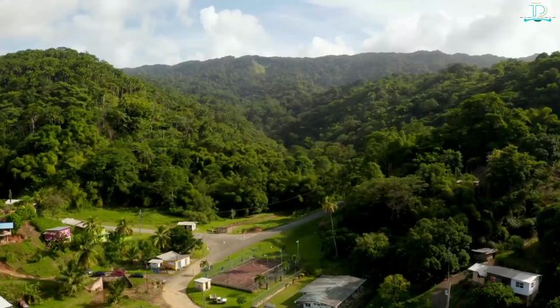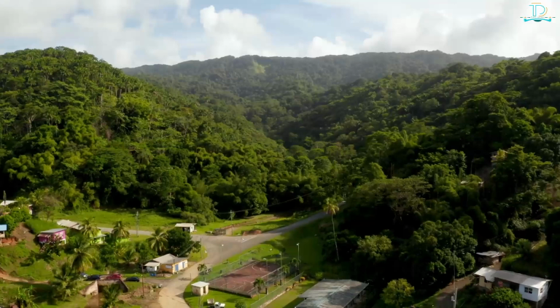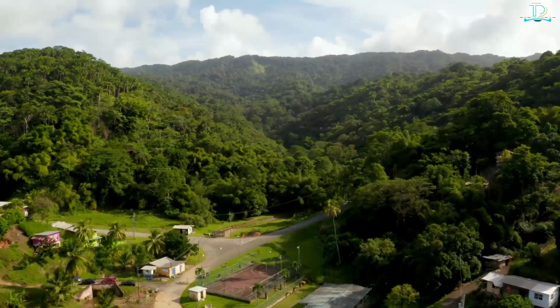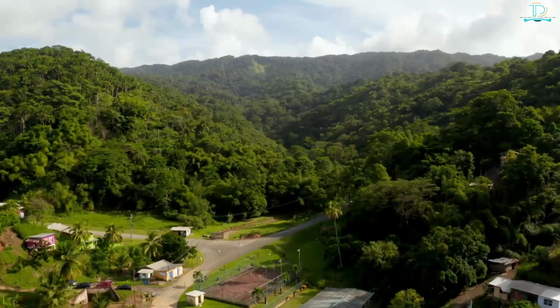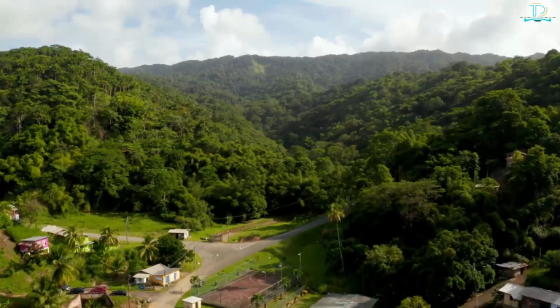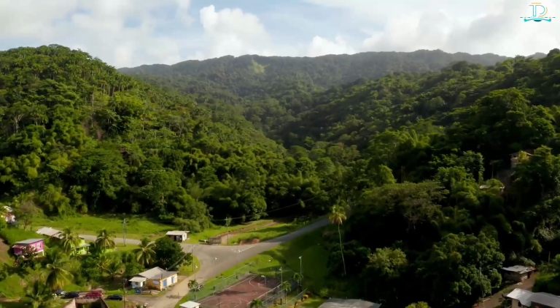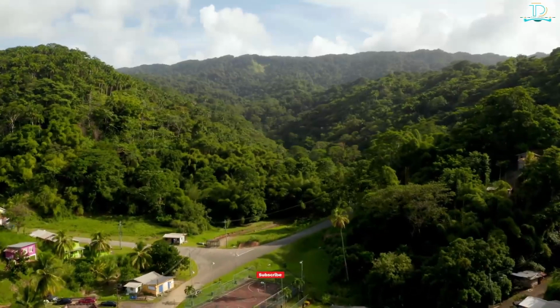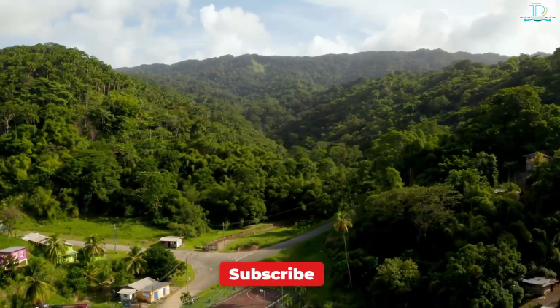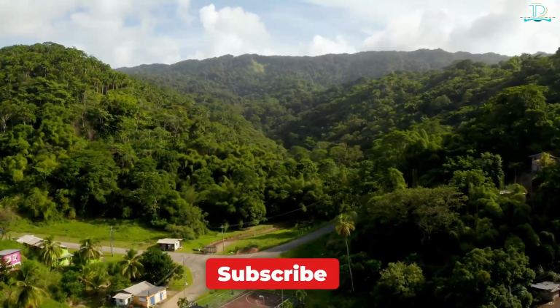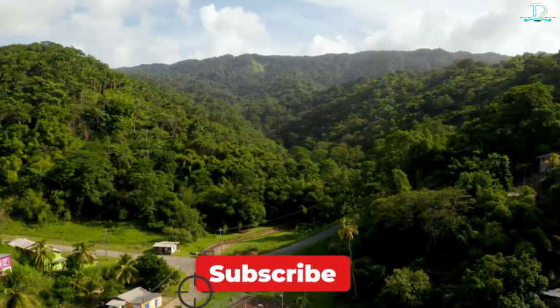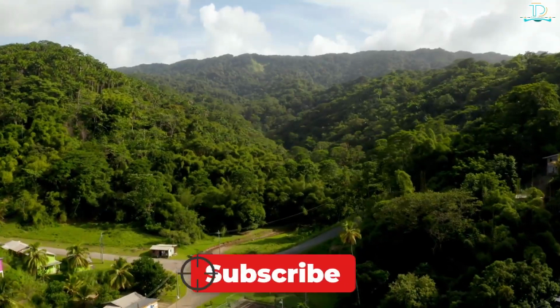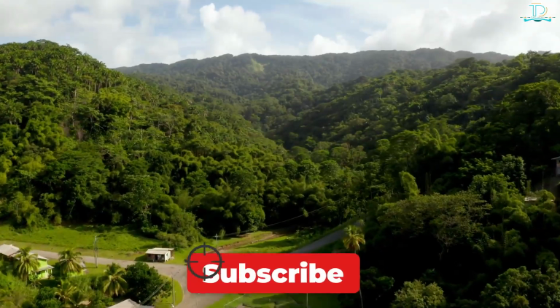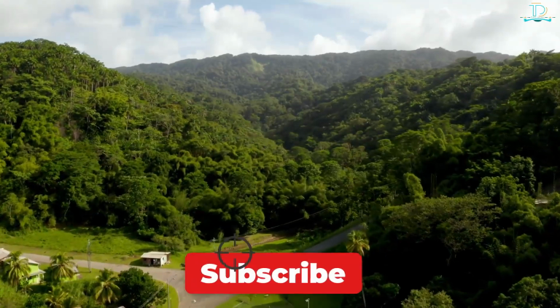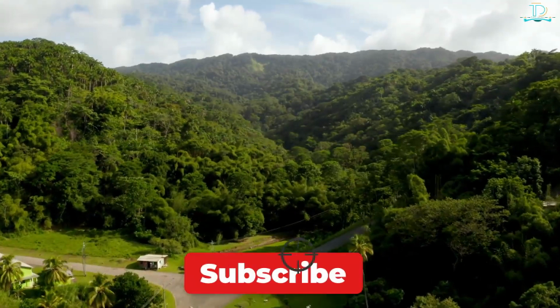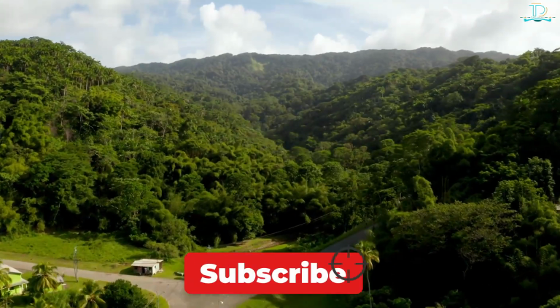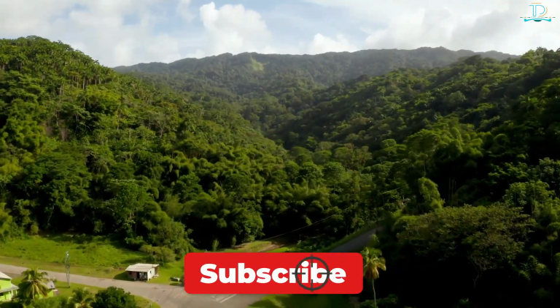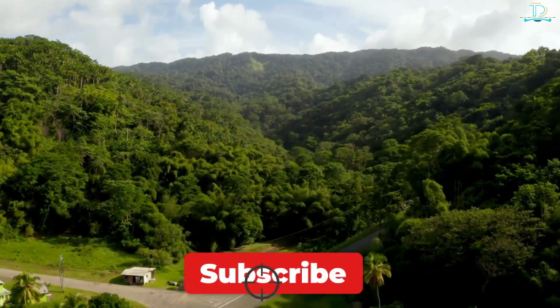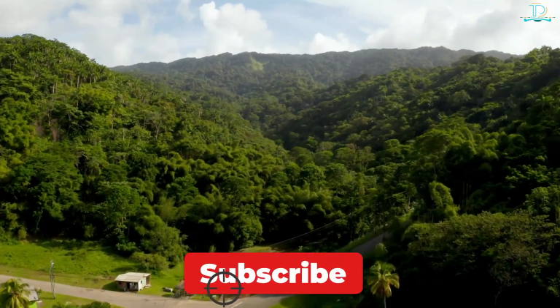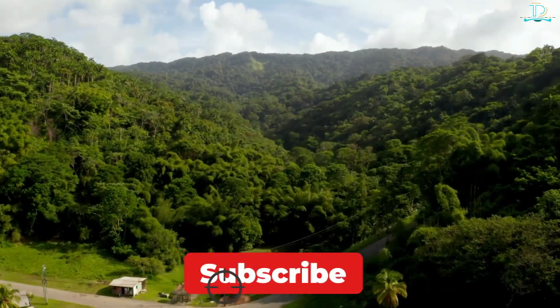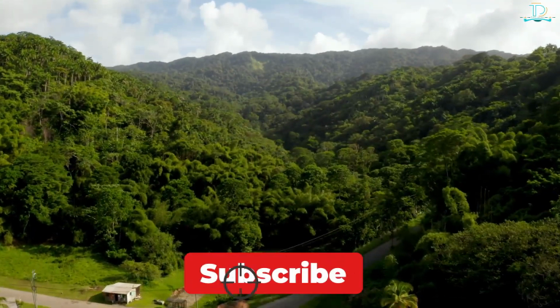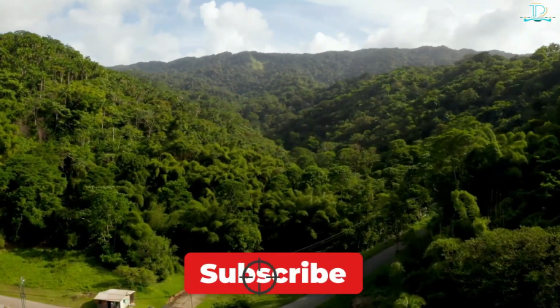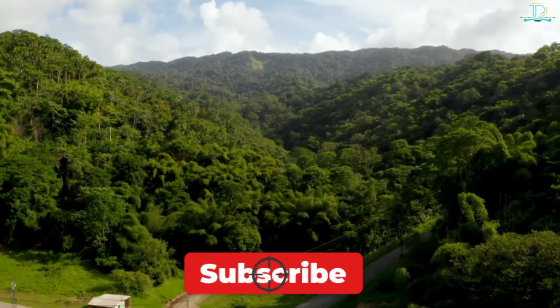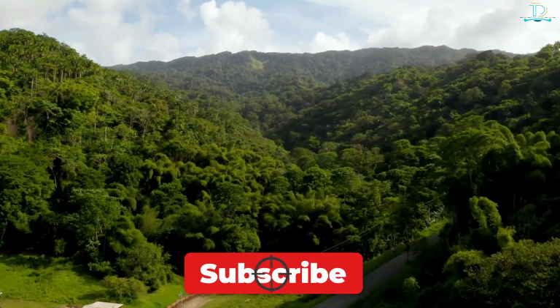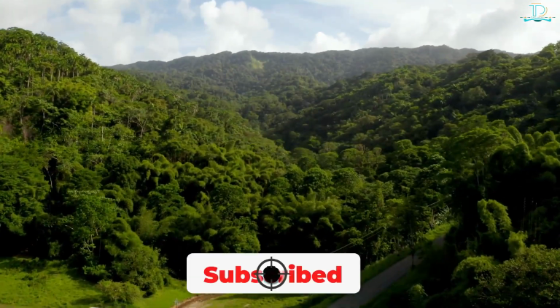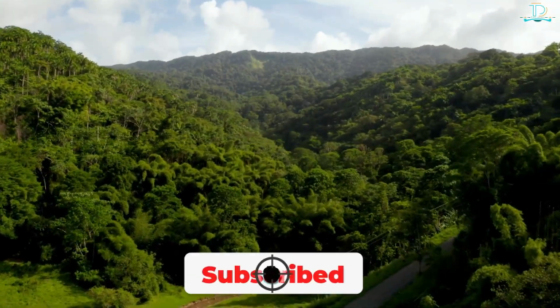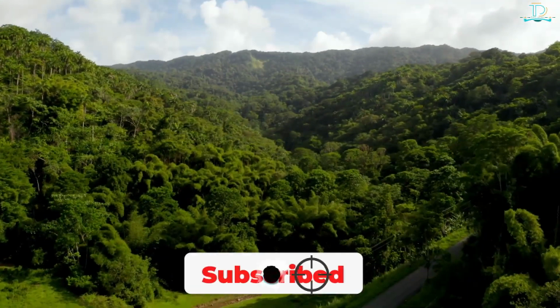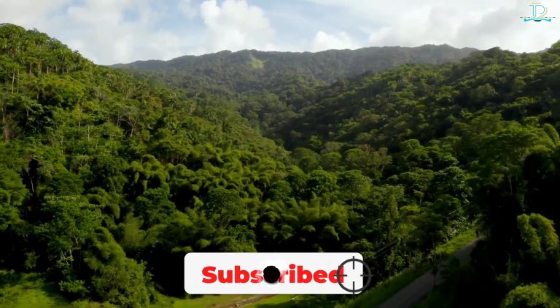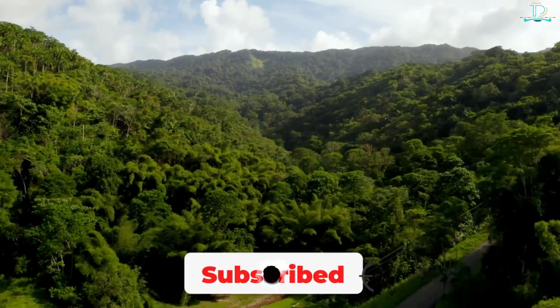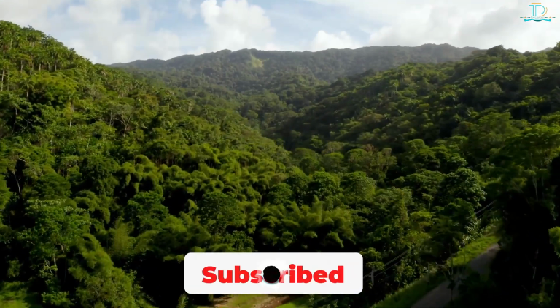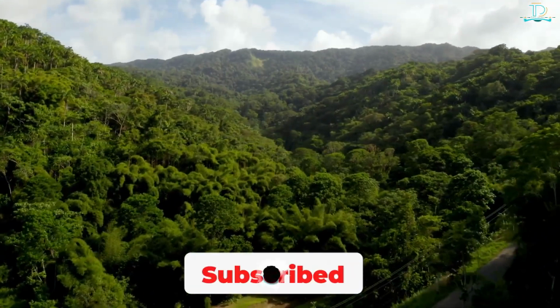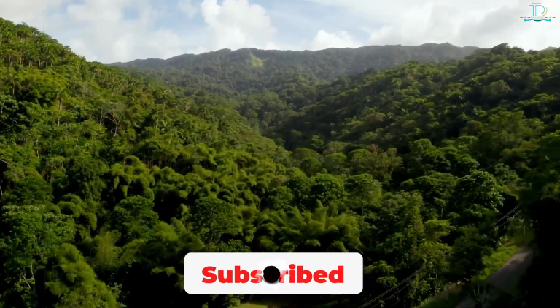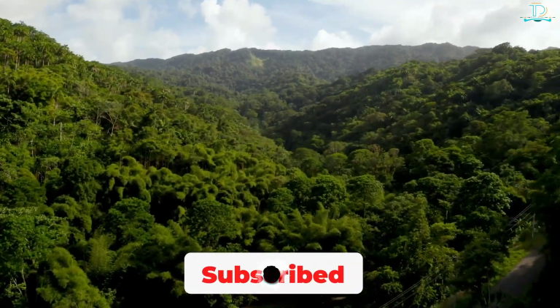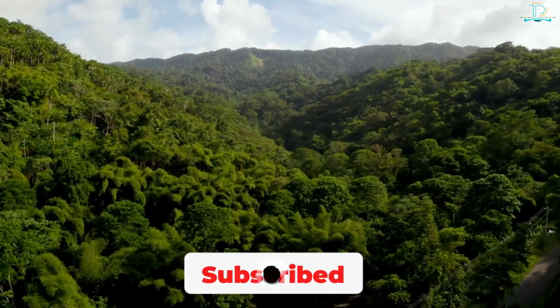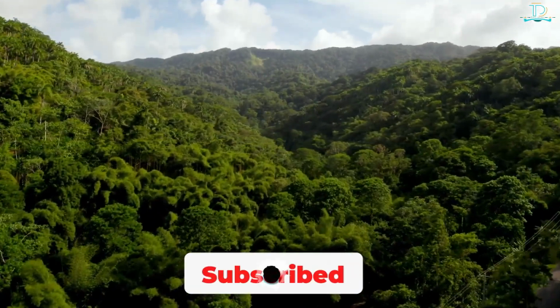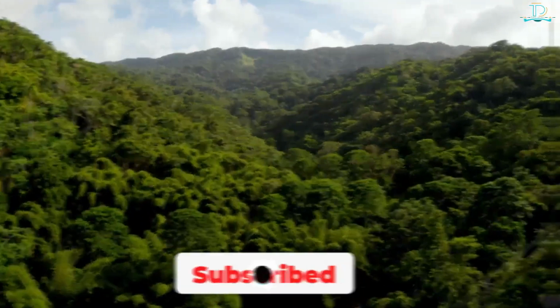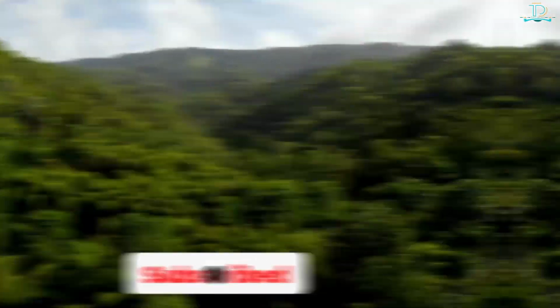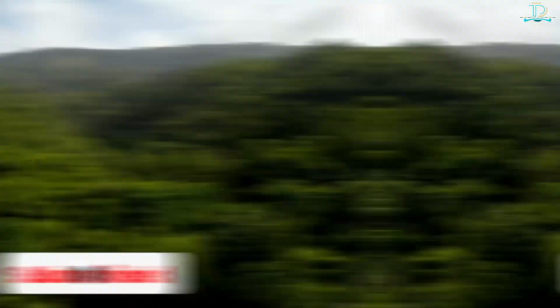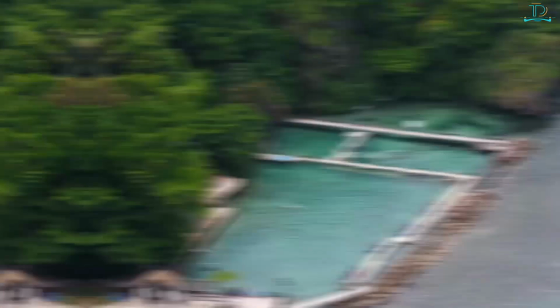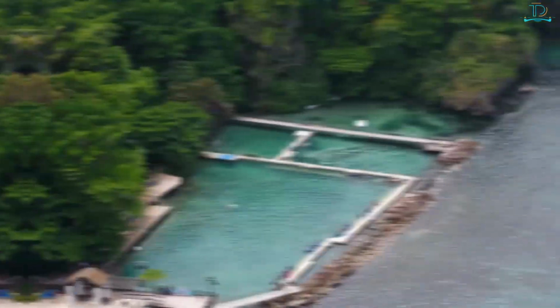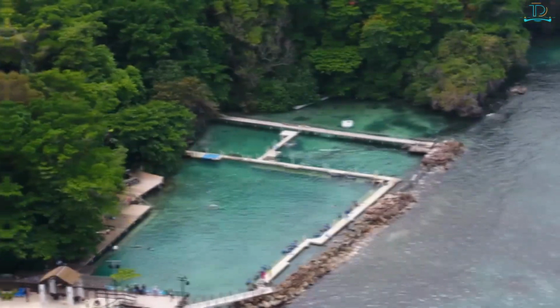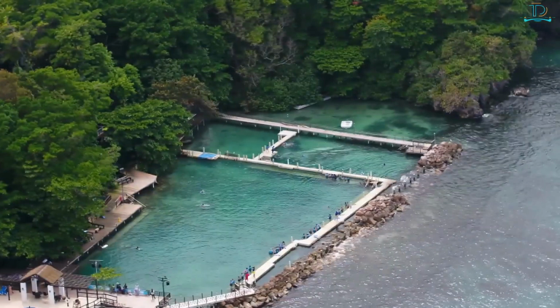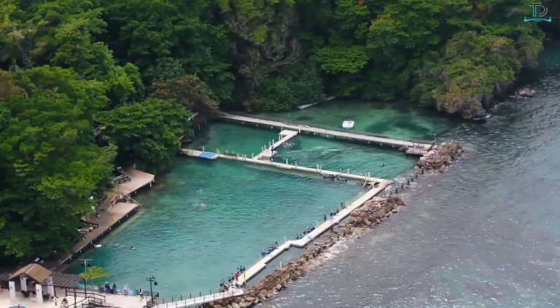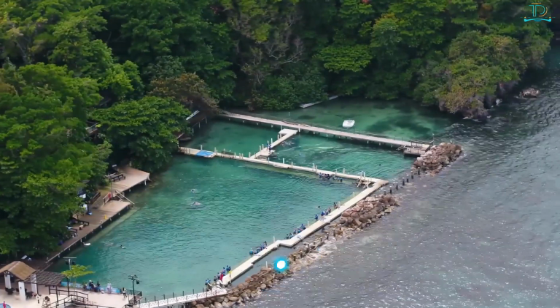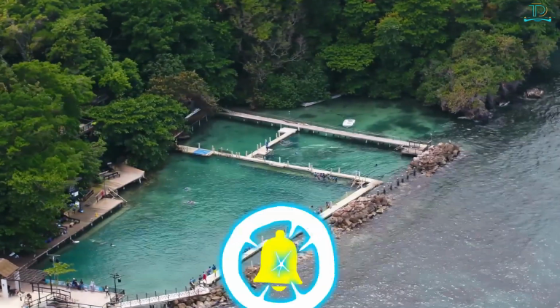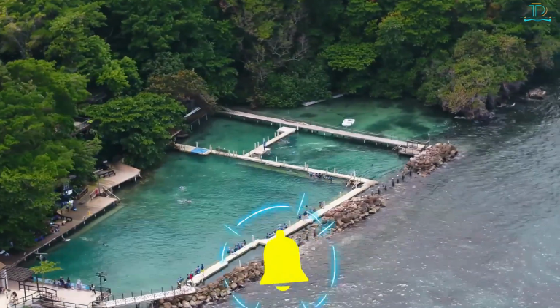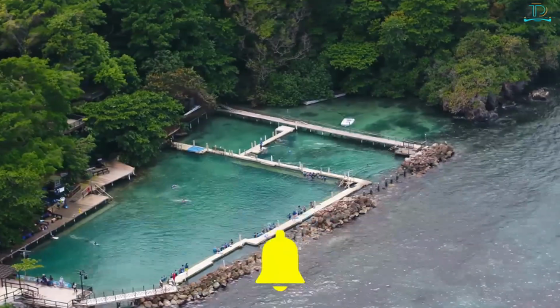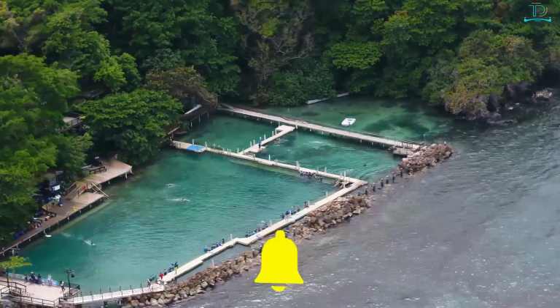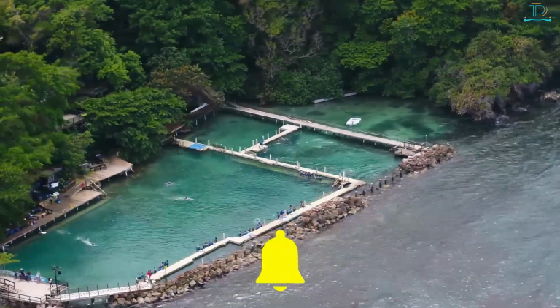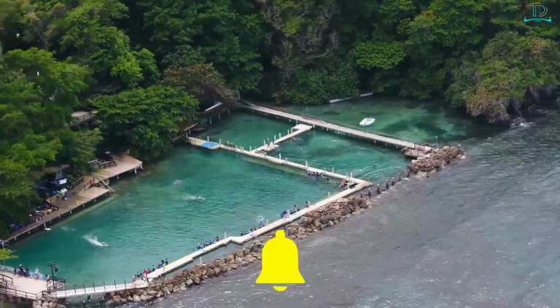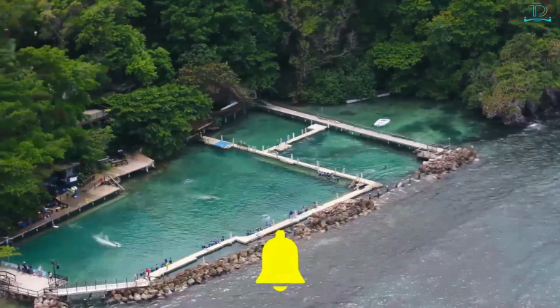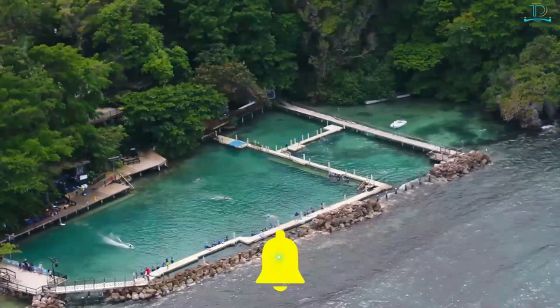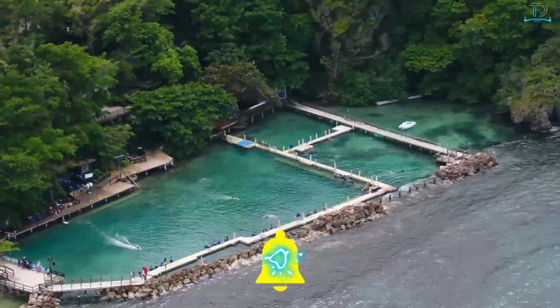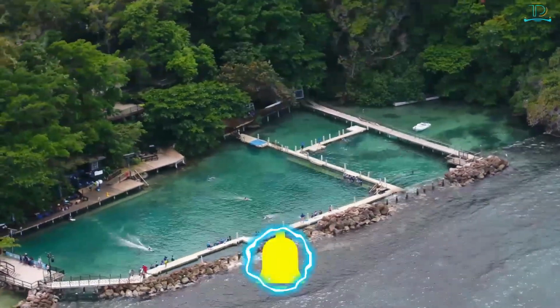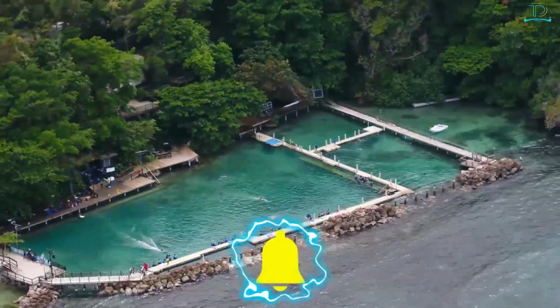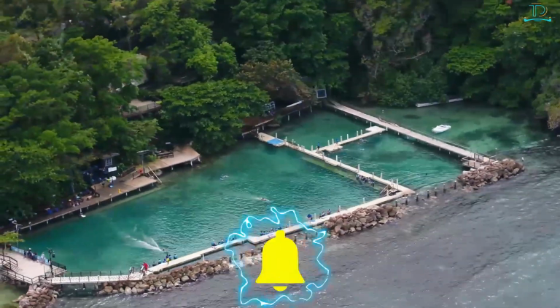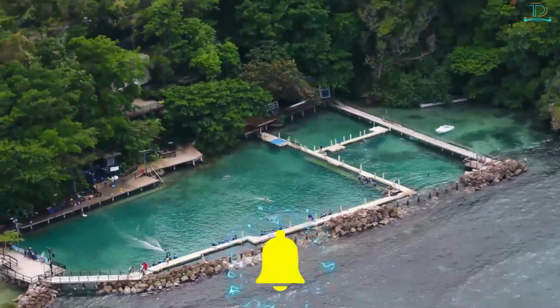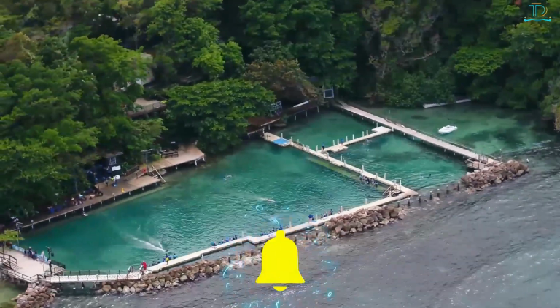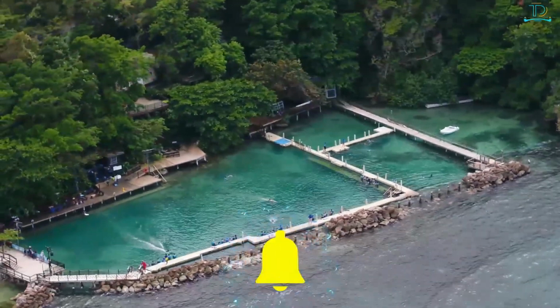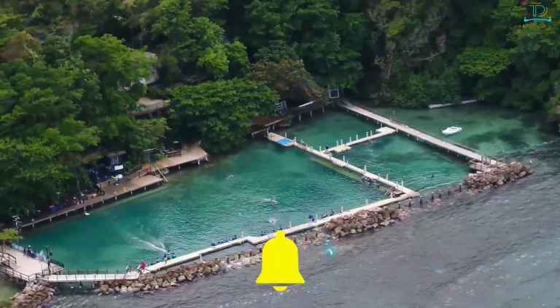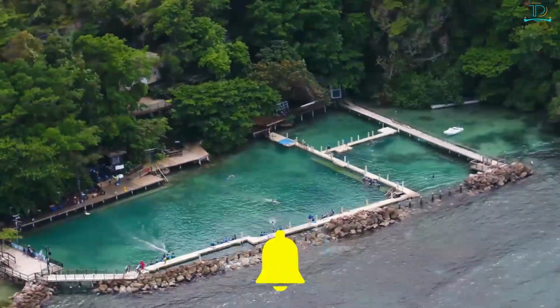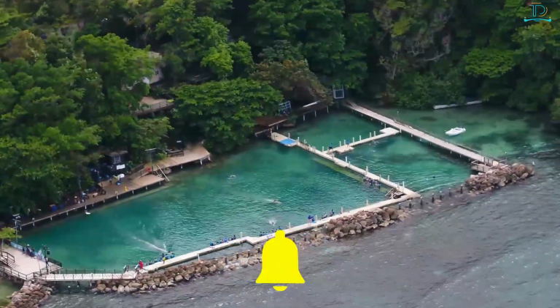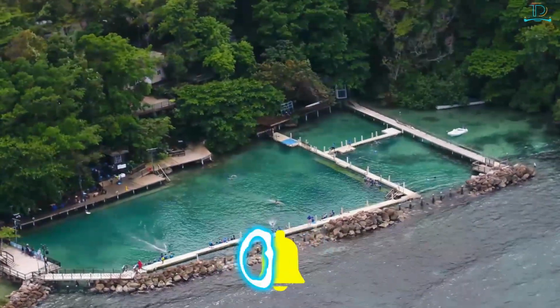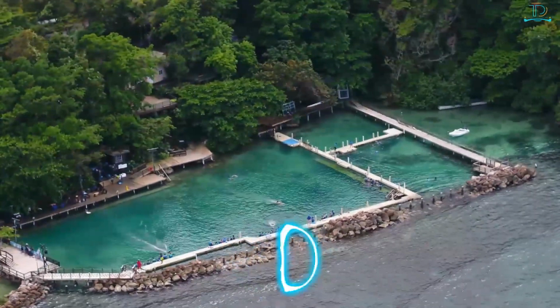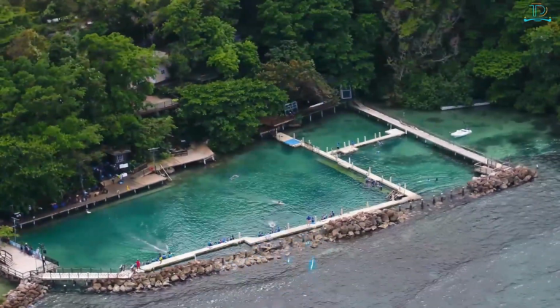If you enjoy our videos, join us on our journey around the world by subscribing to our channel. Please click the bell icon to get notified when we publish a new video.